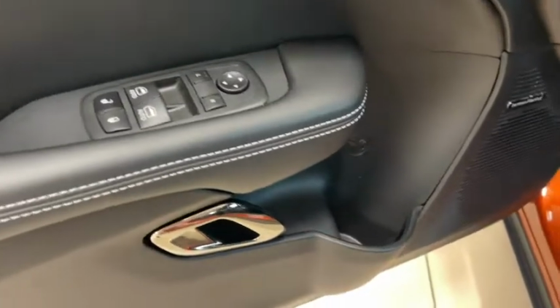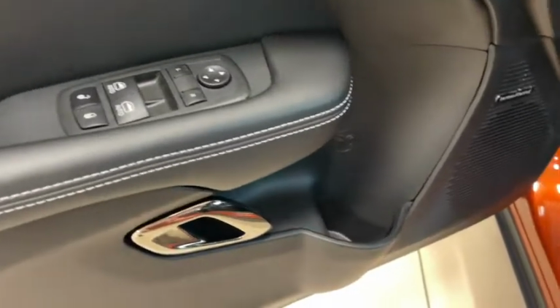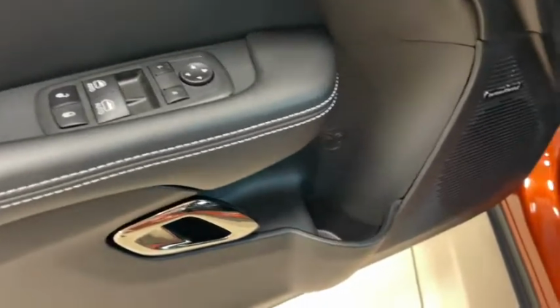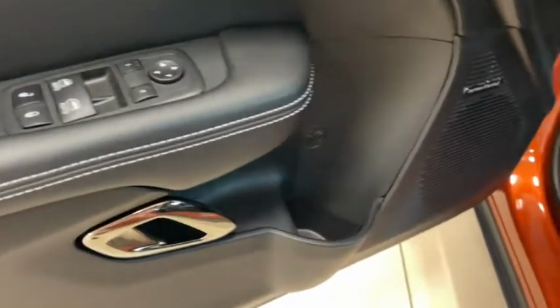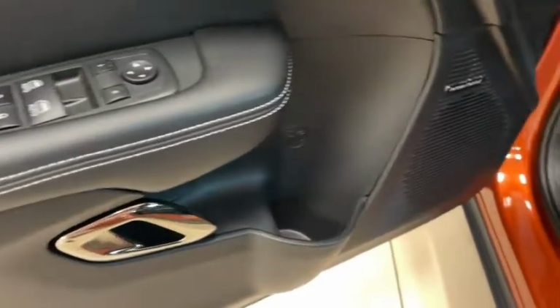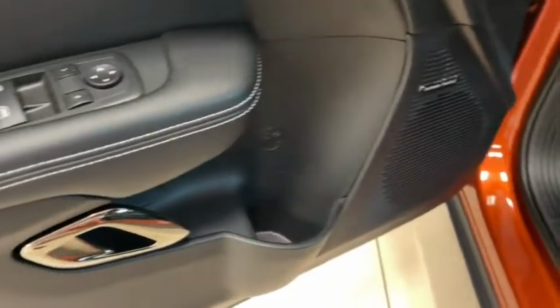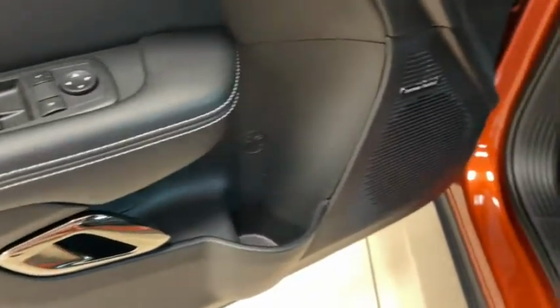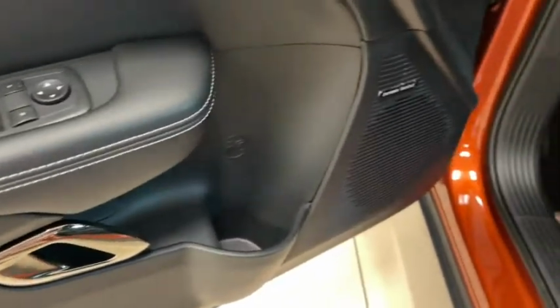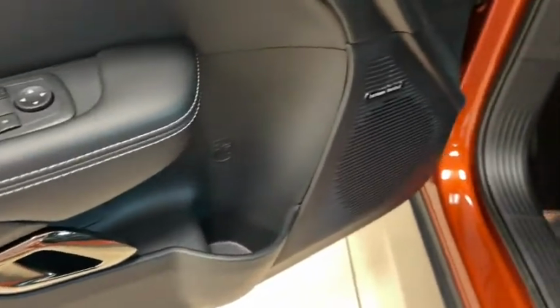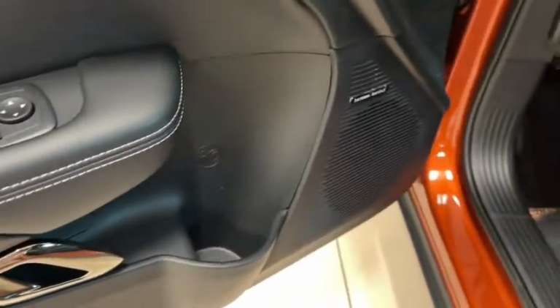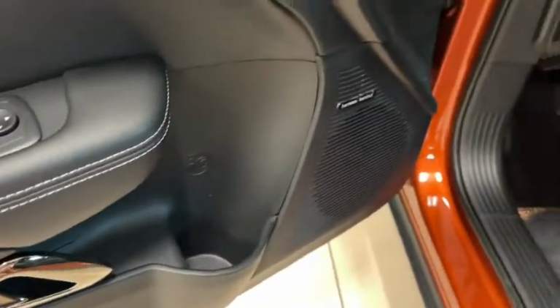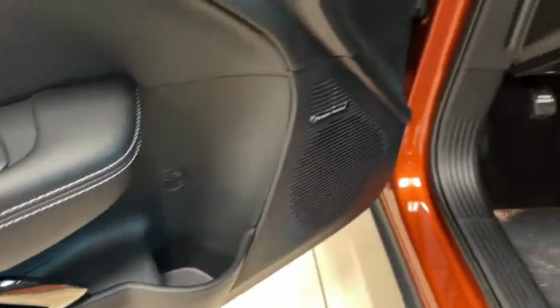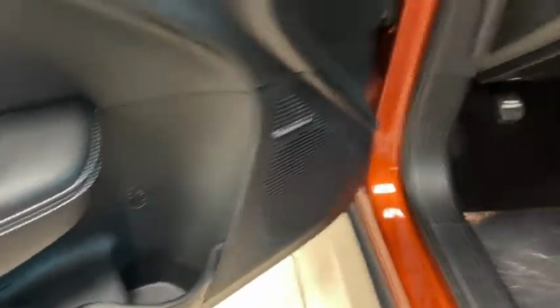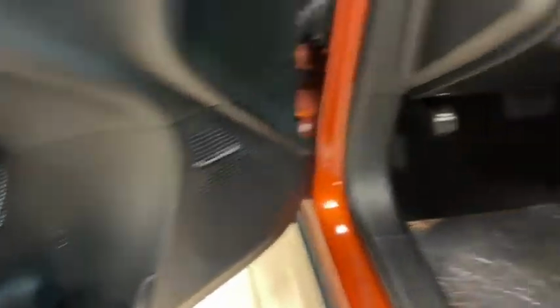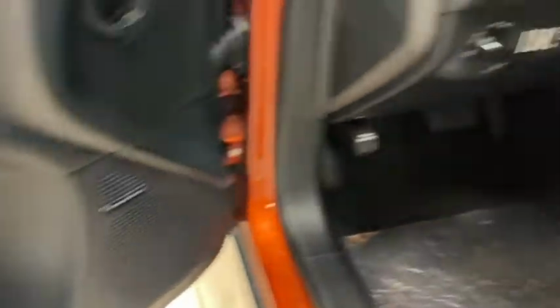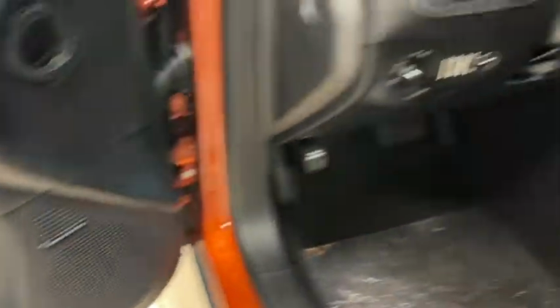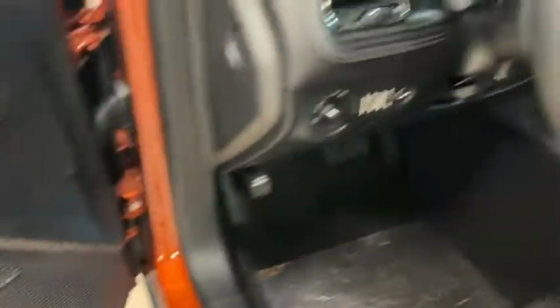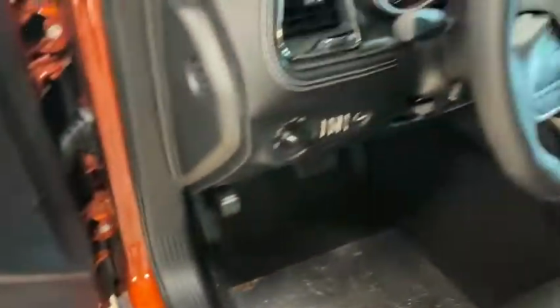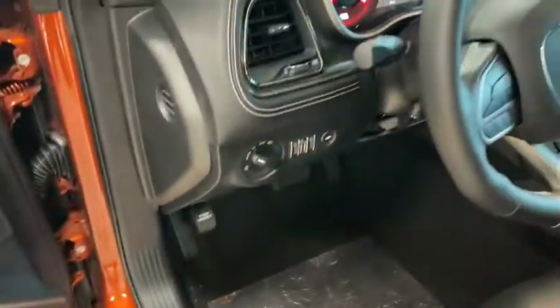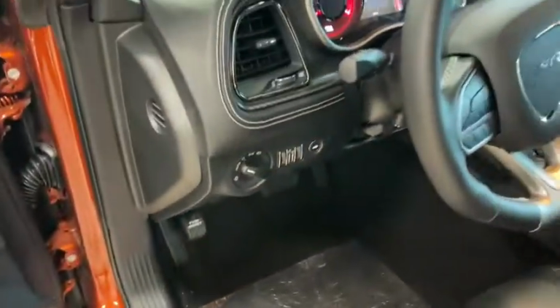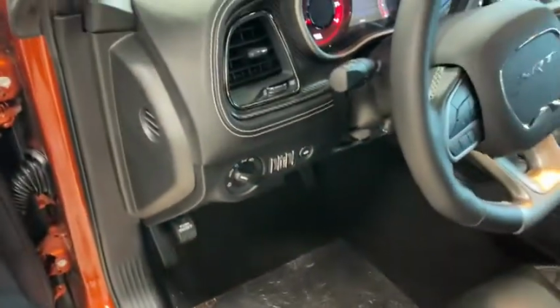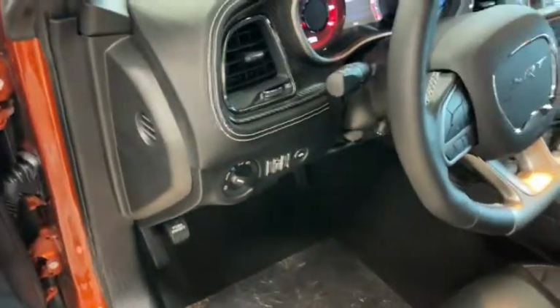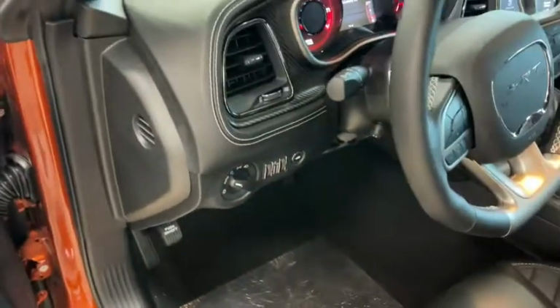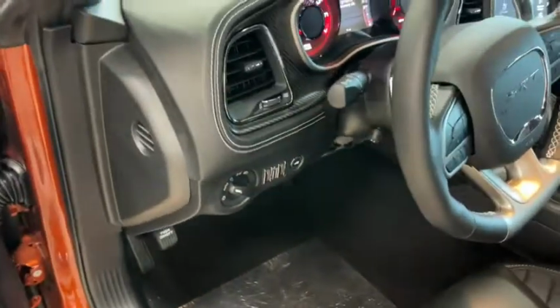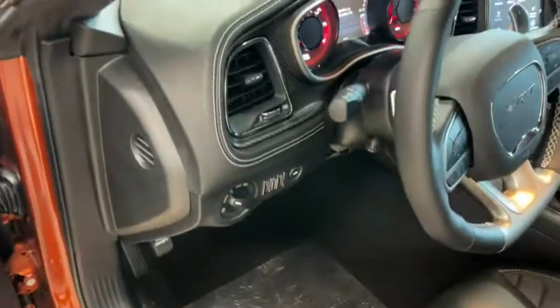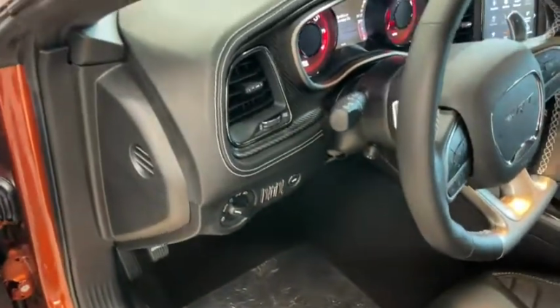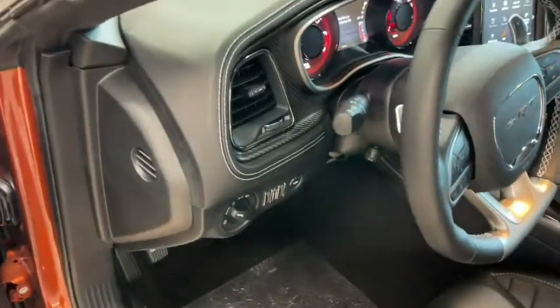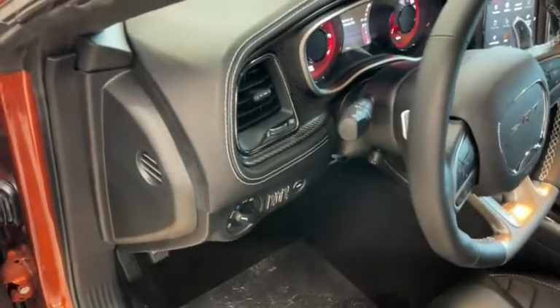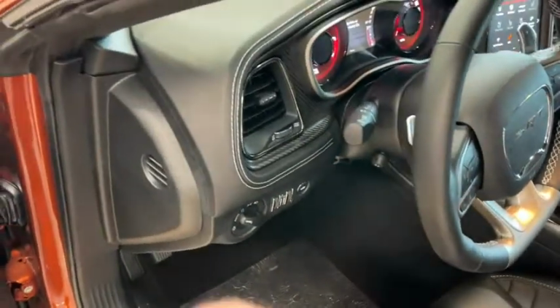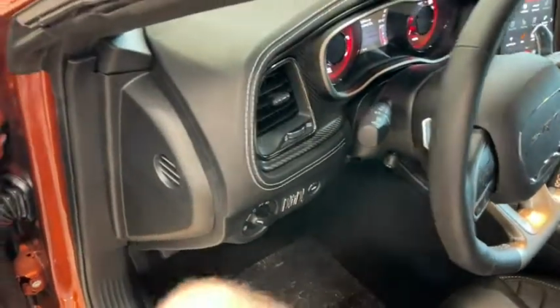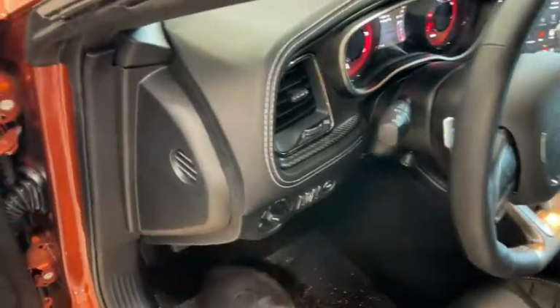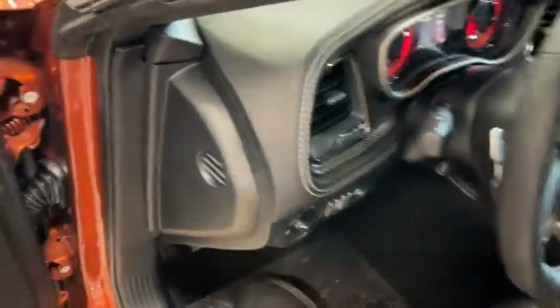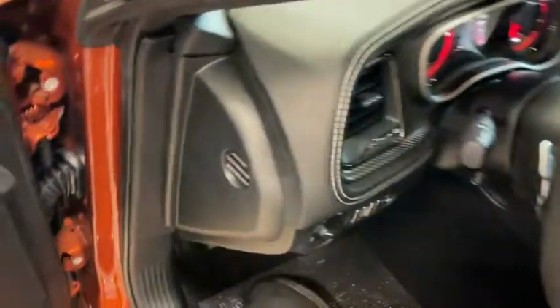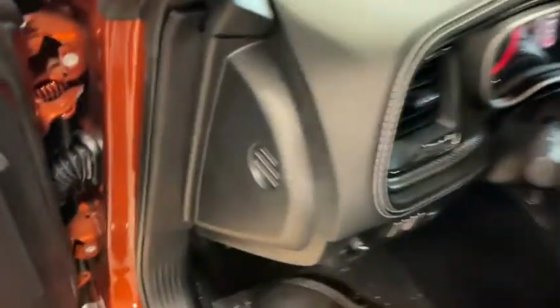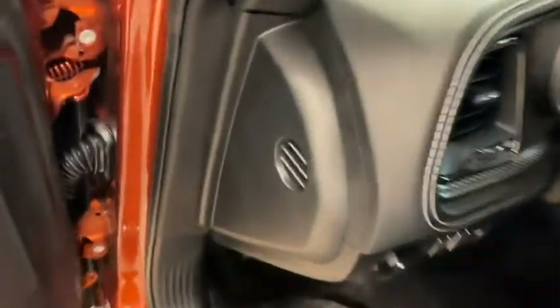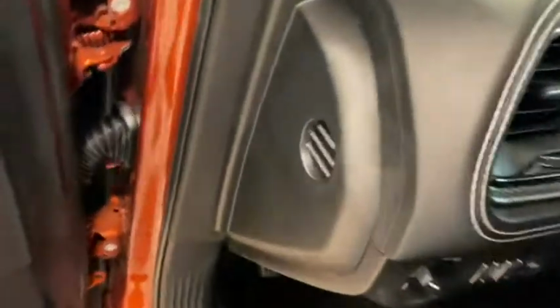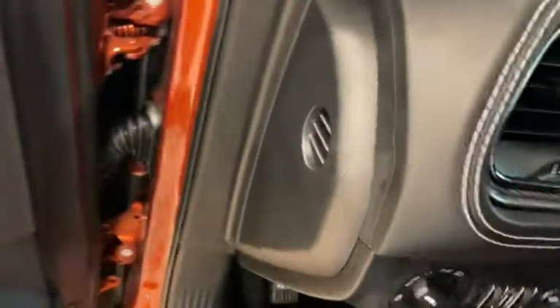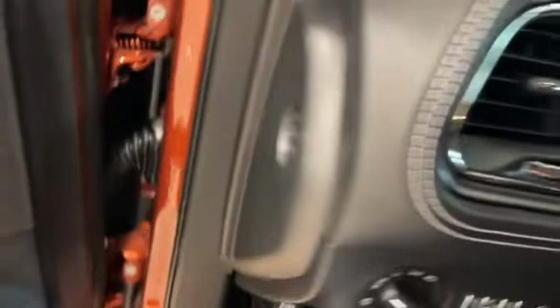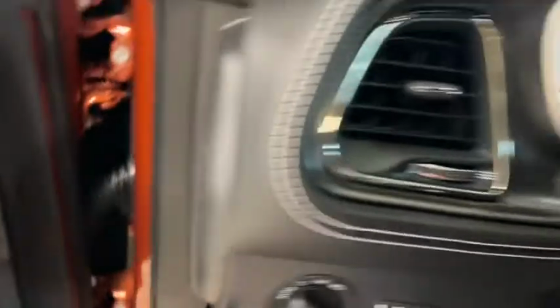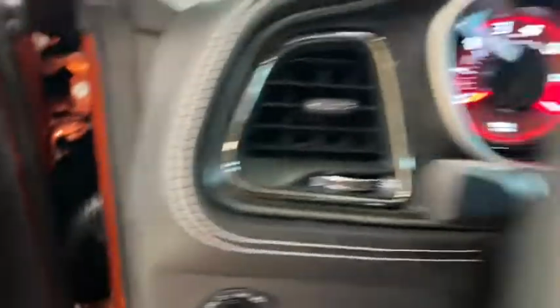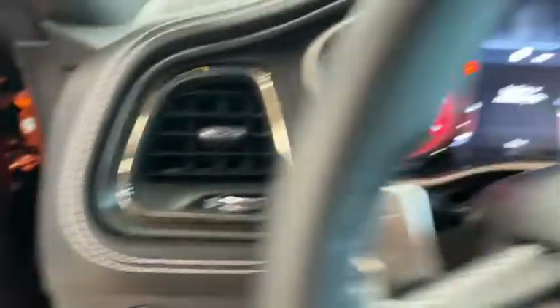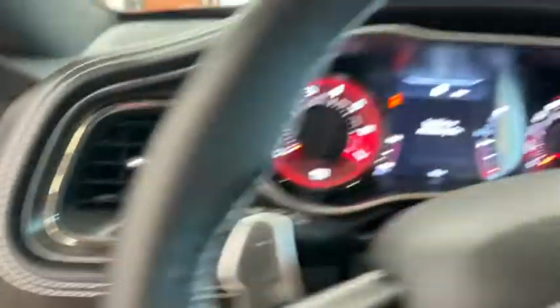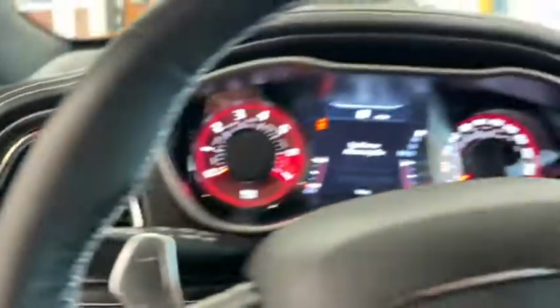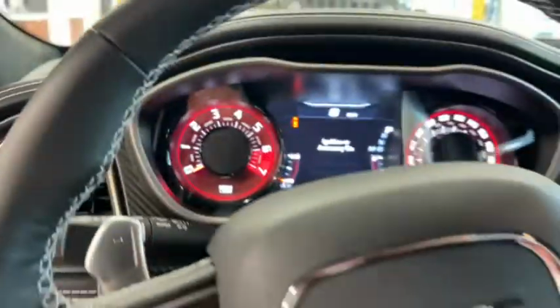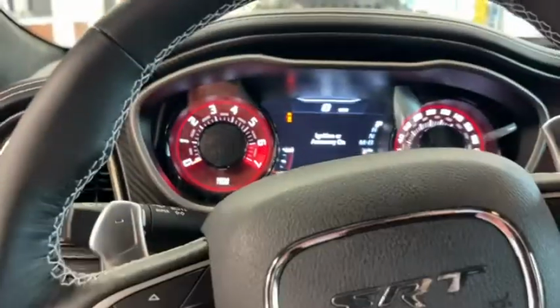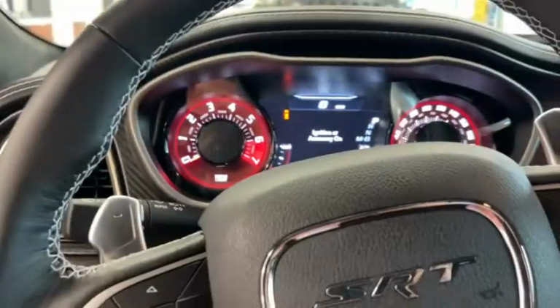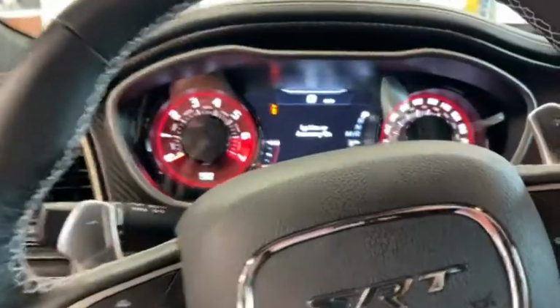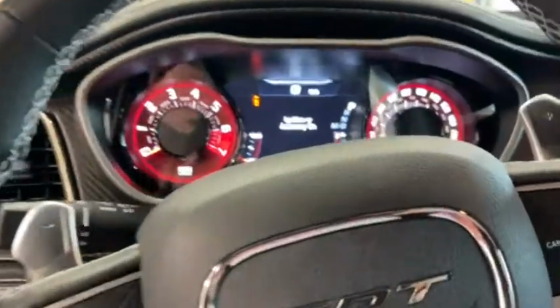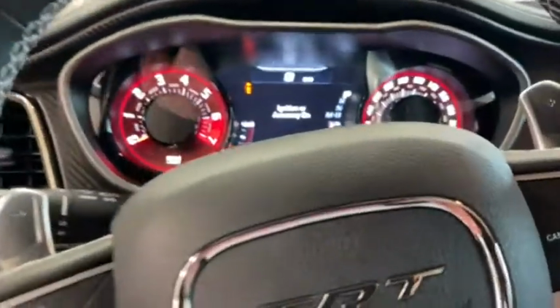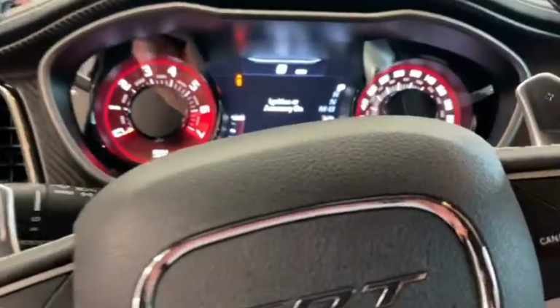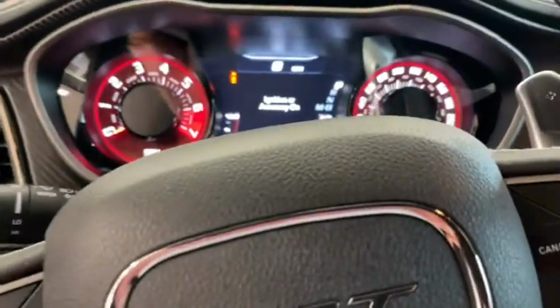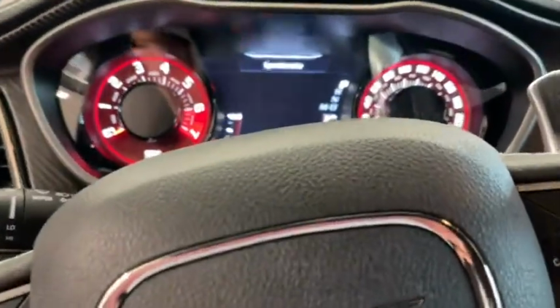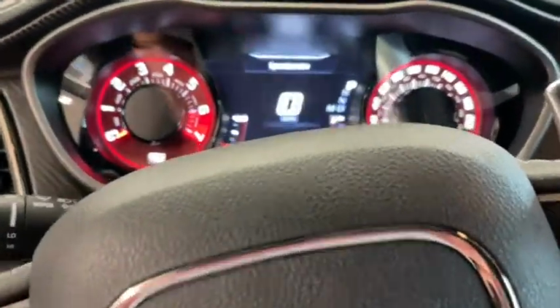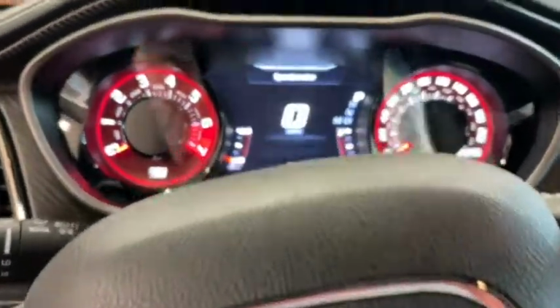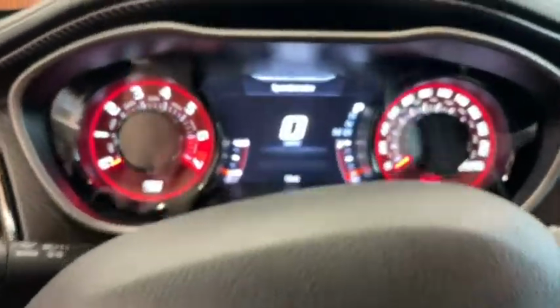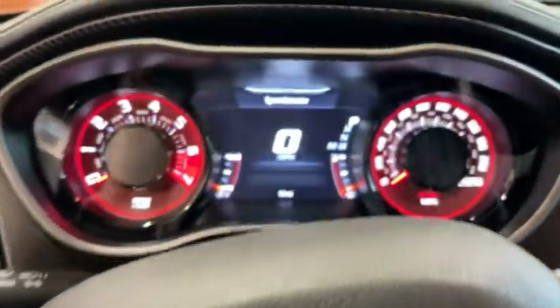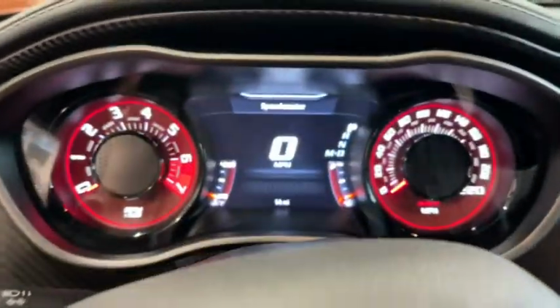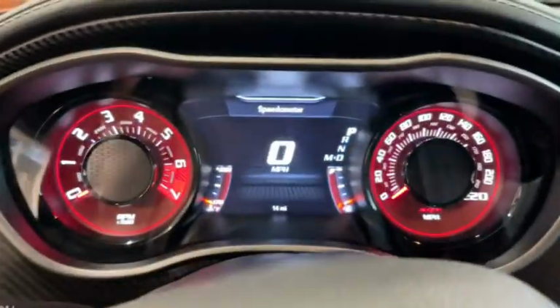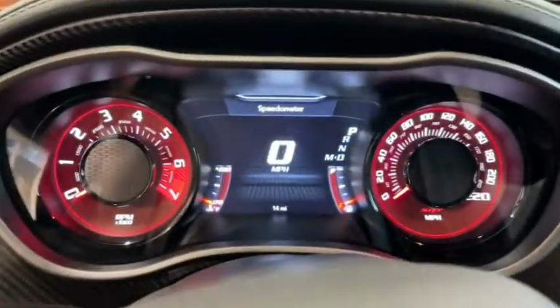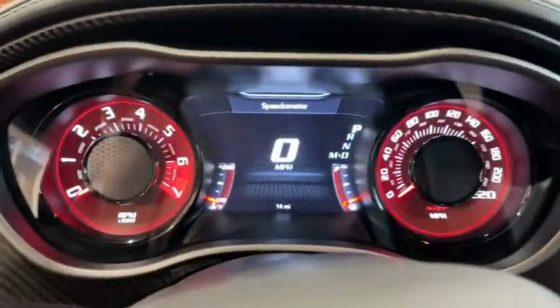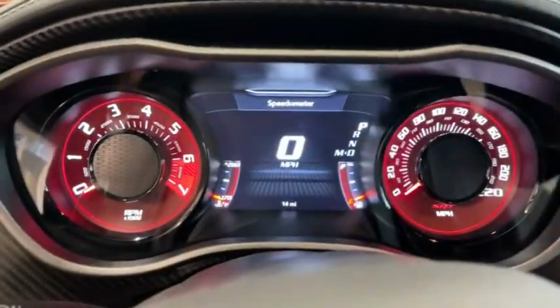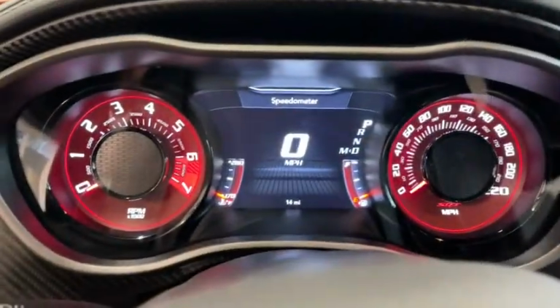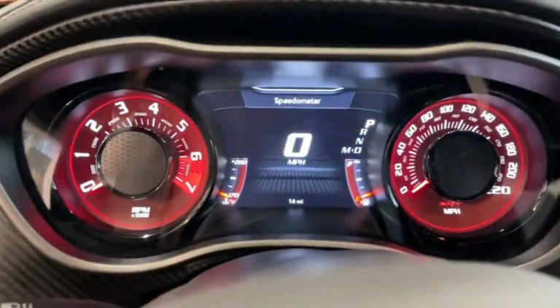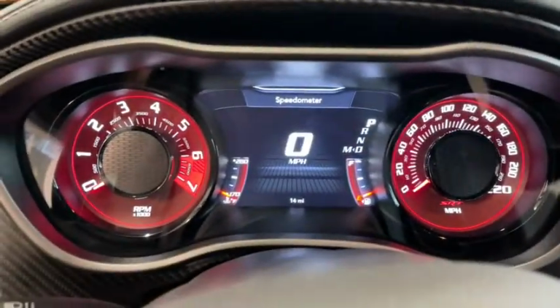Heated front seat, aluminum wheels, intermittent wipers, tire pressure monitoring system, universal garage door opener.